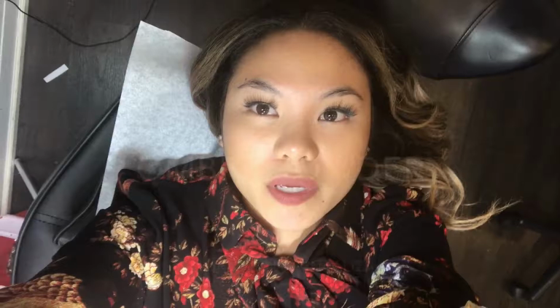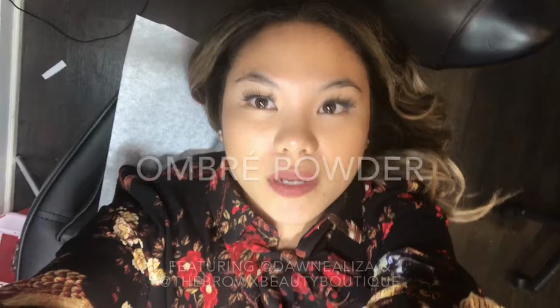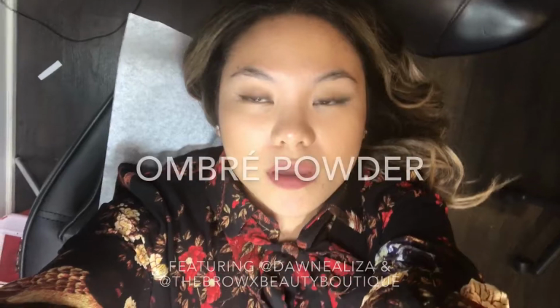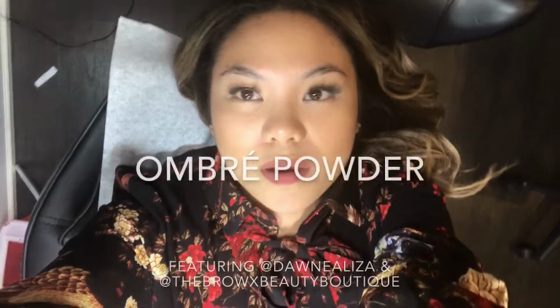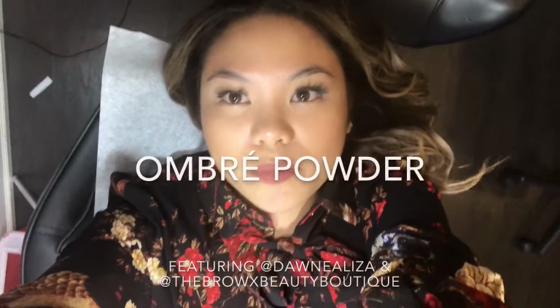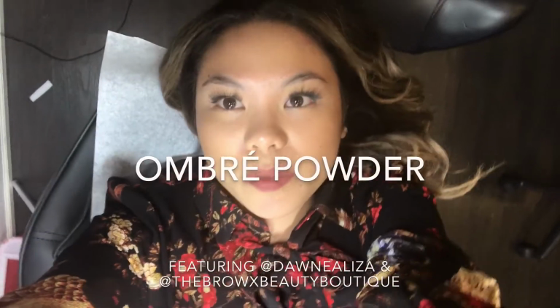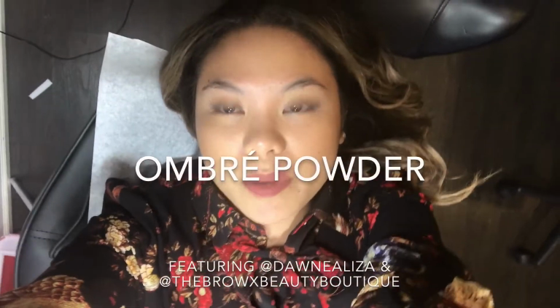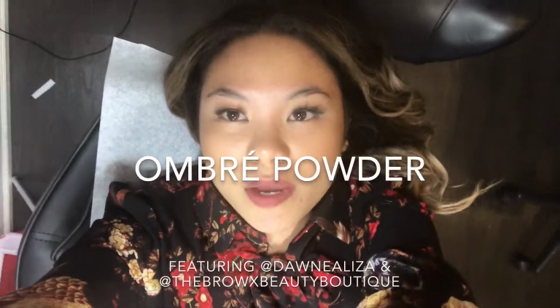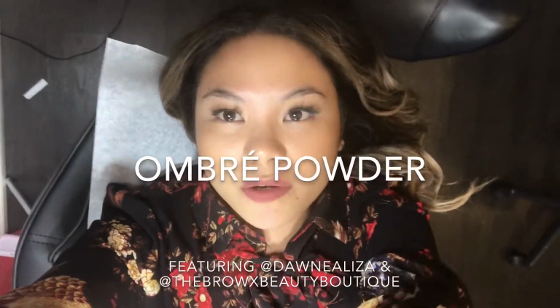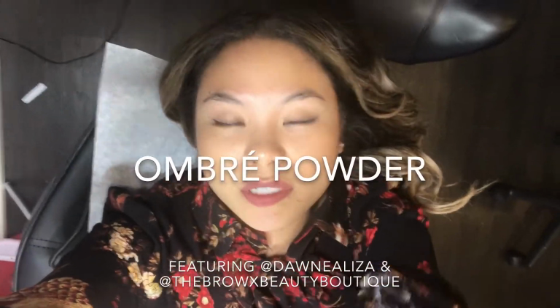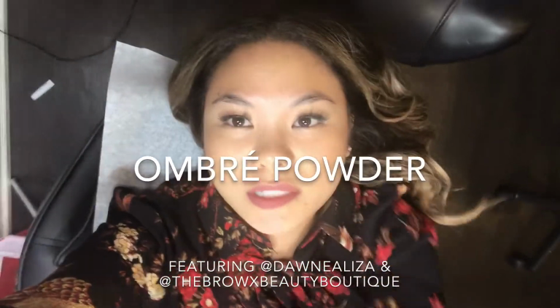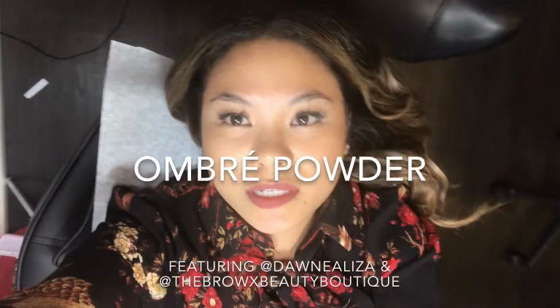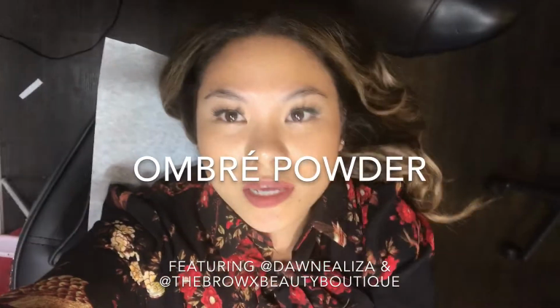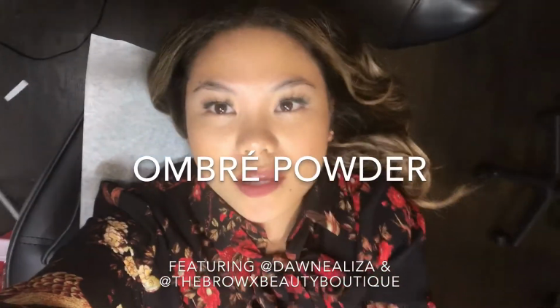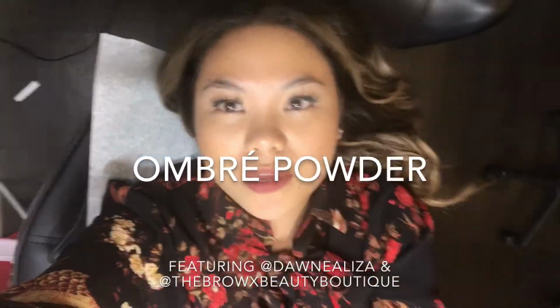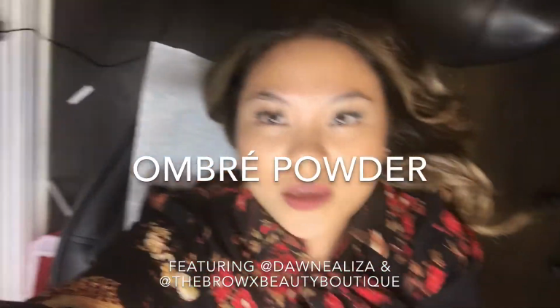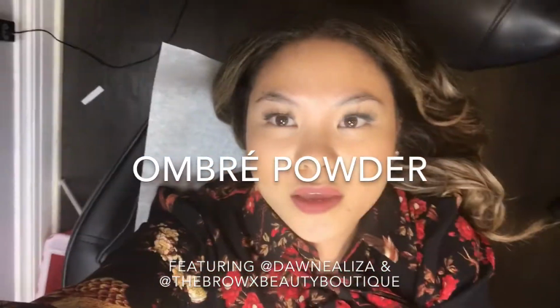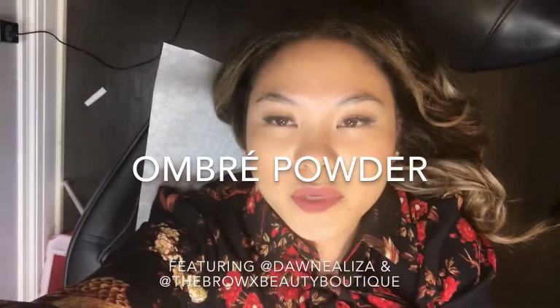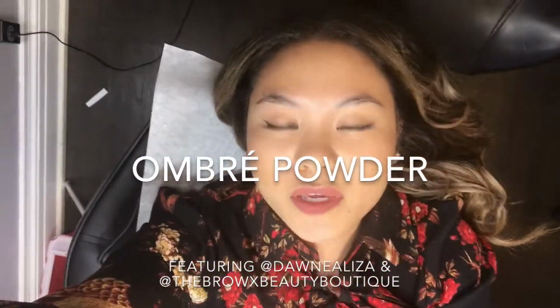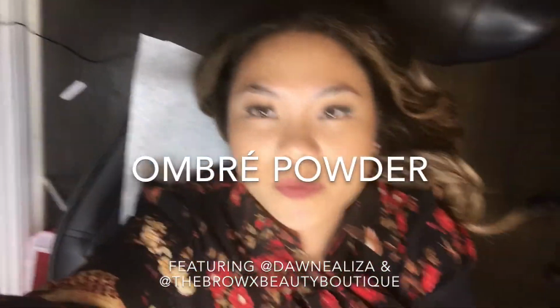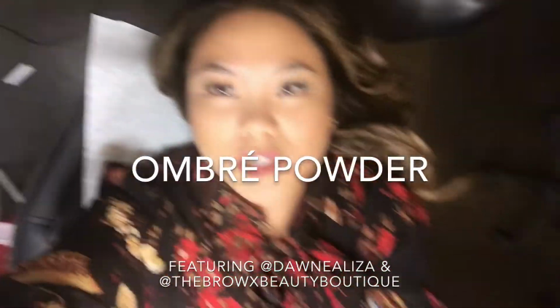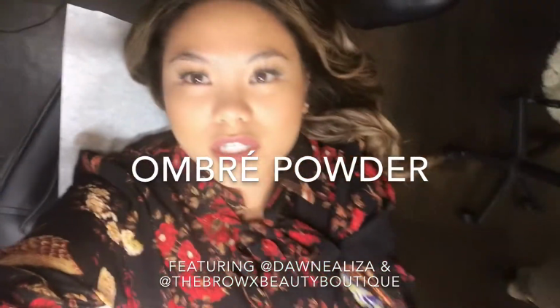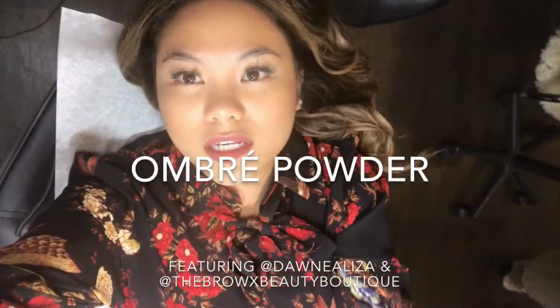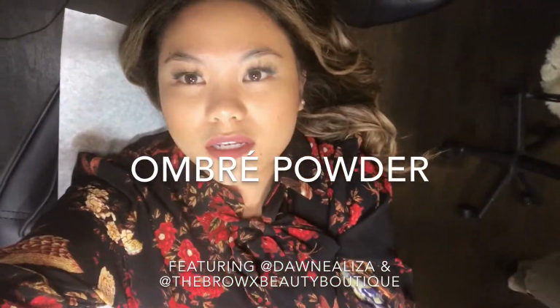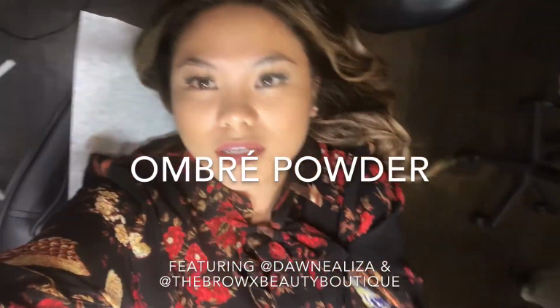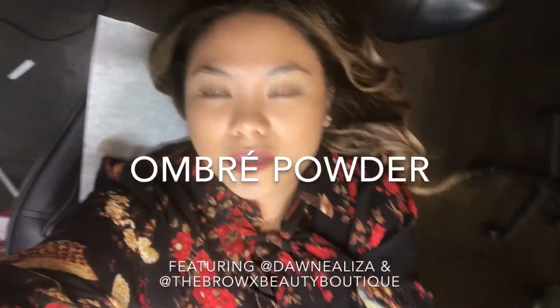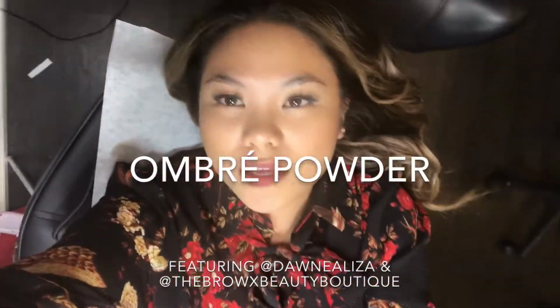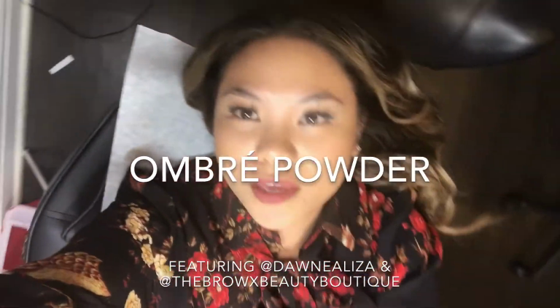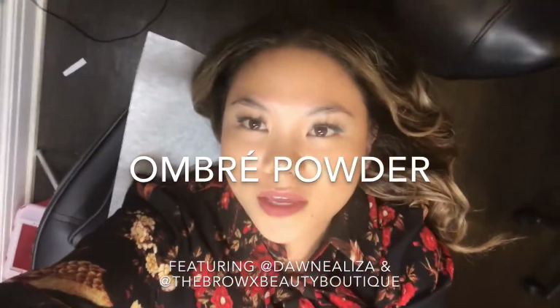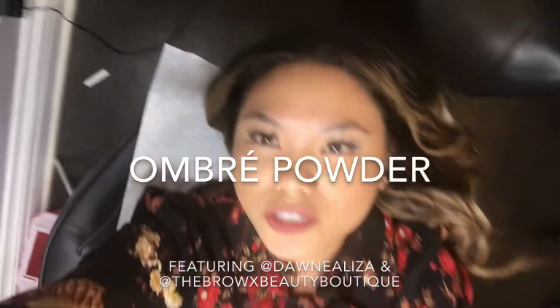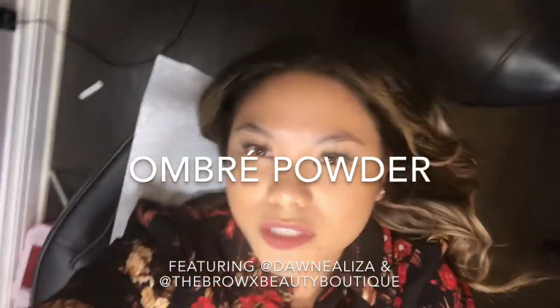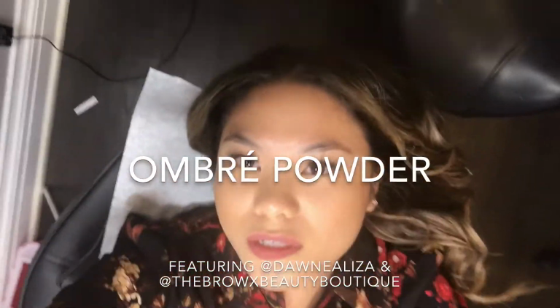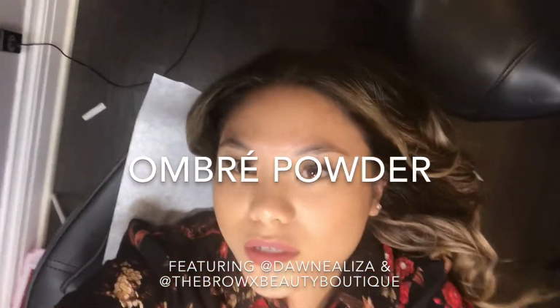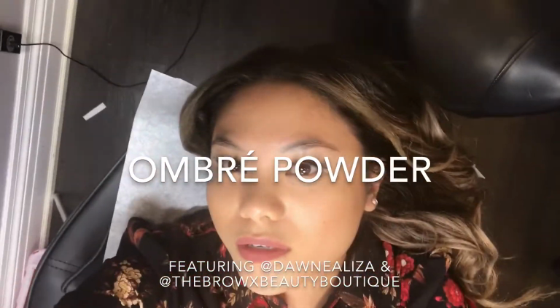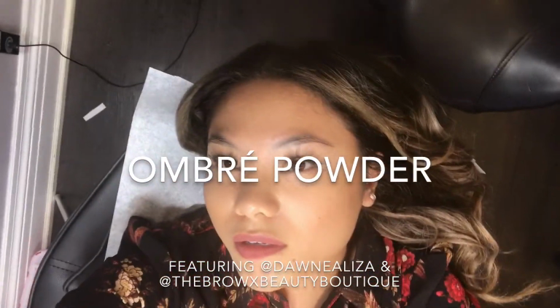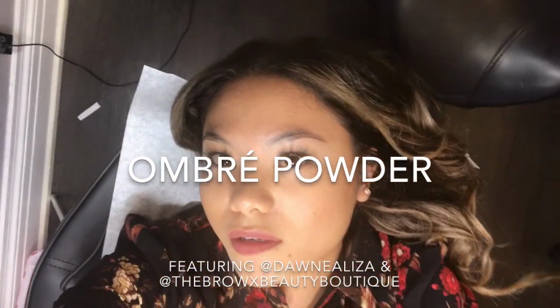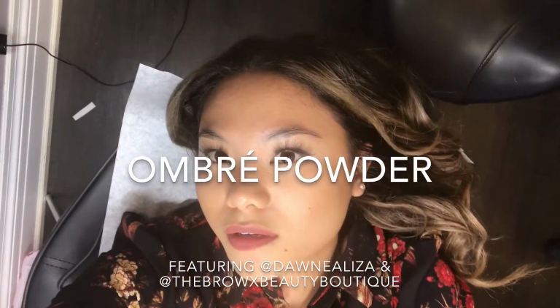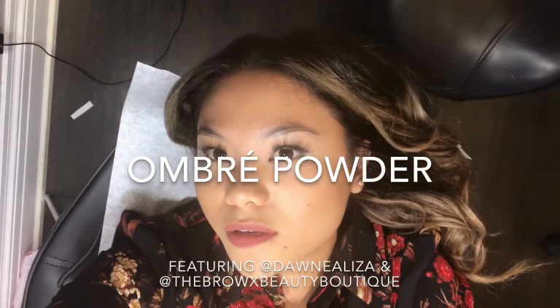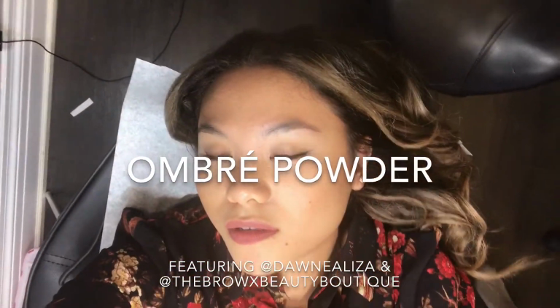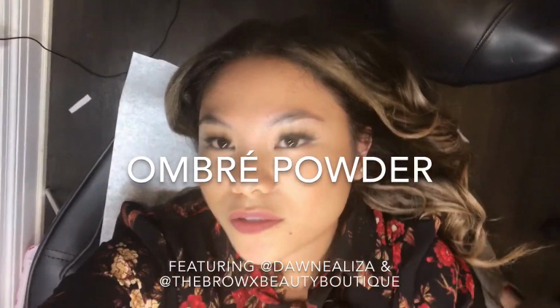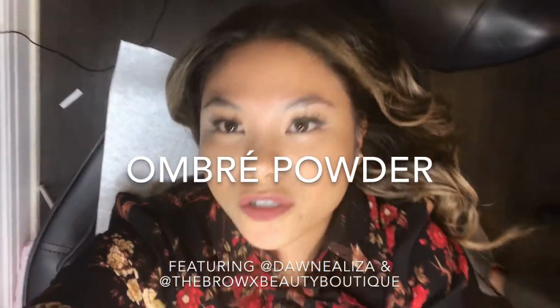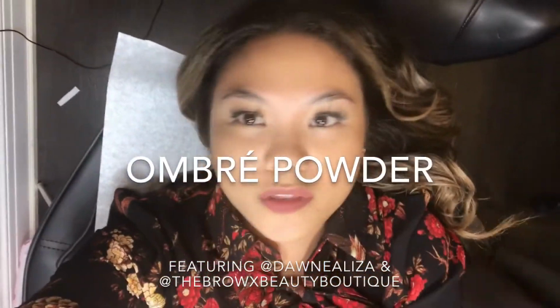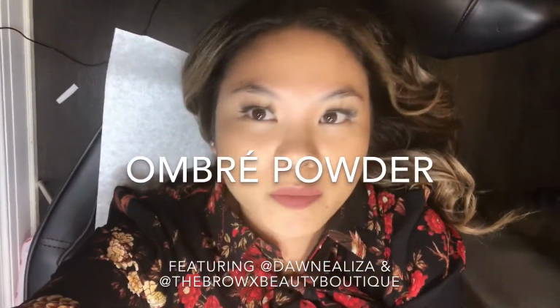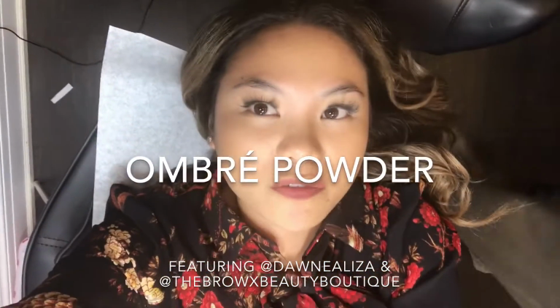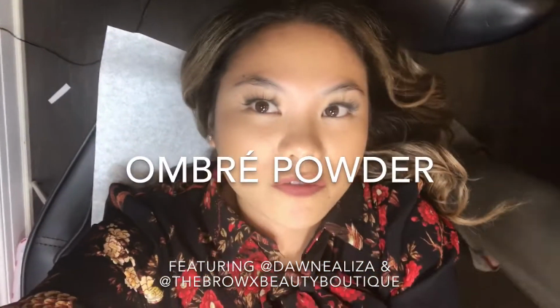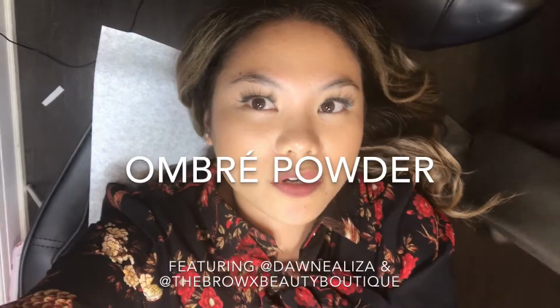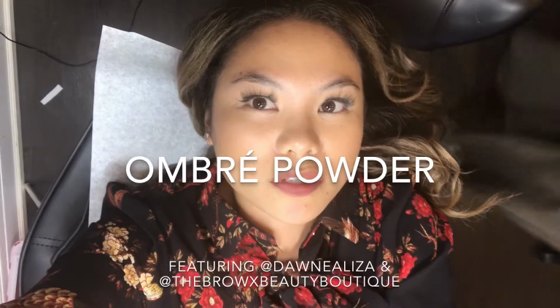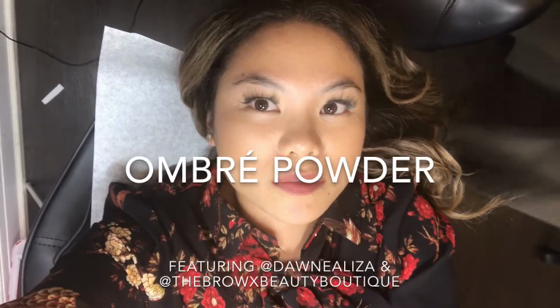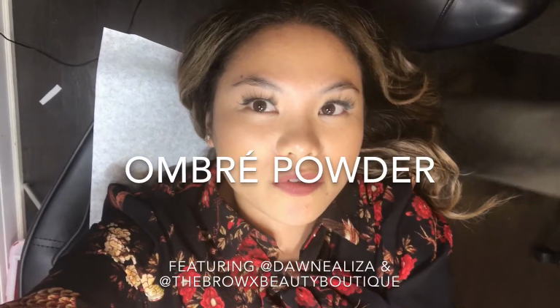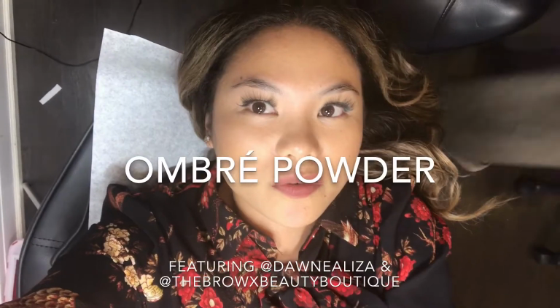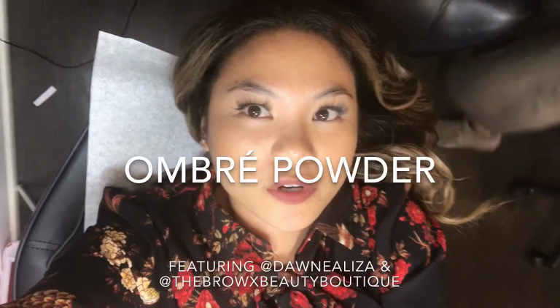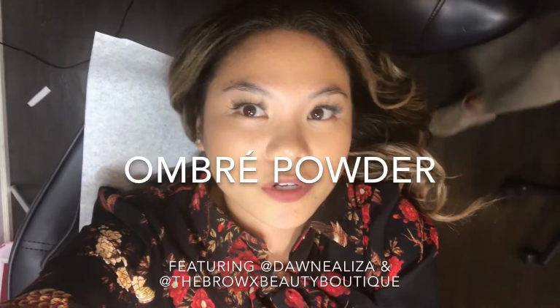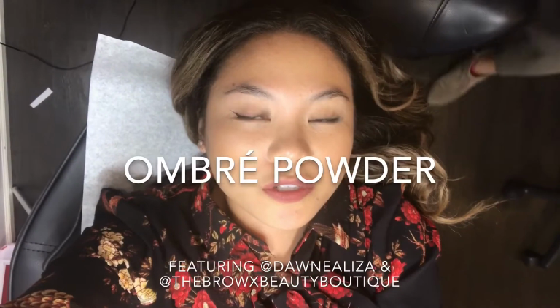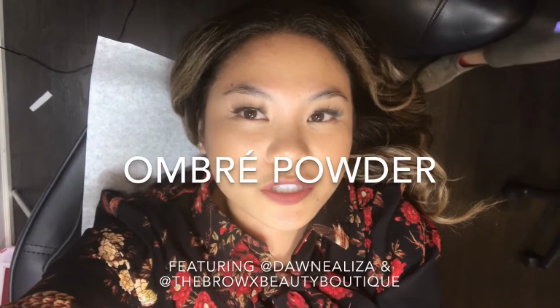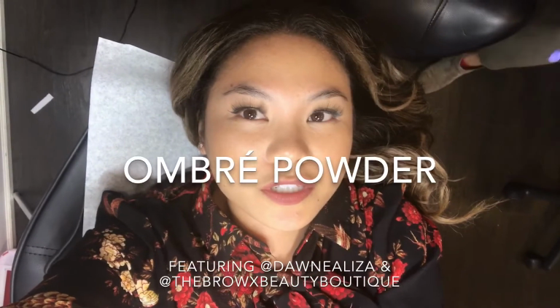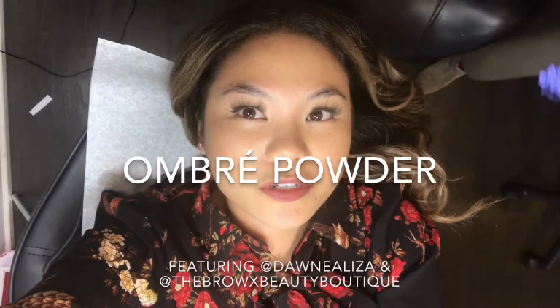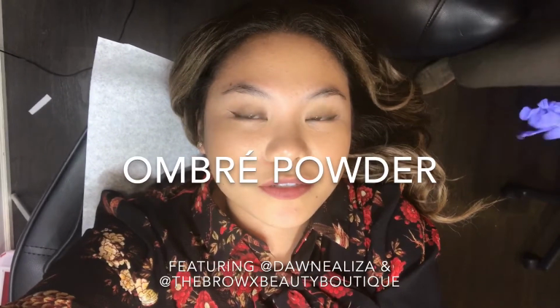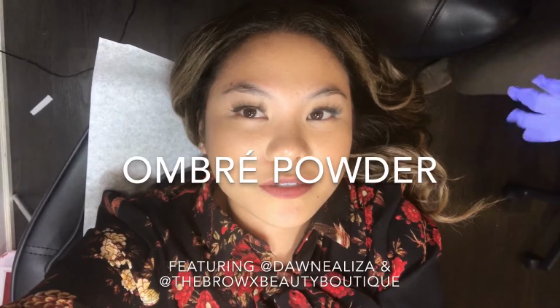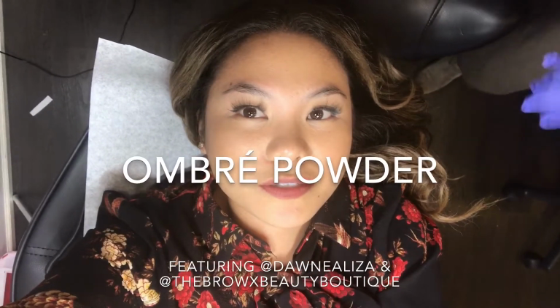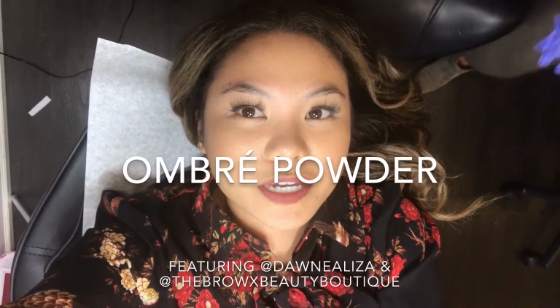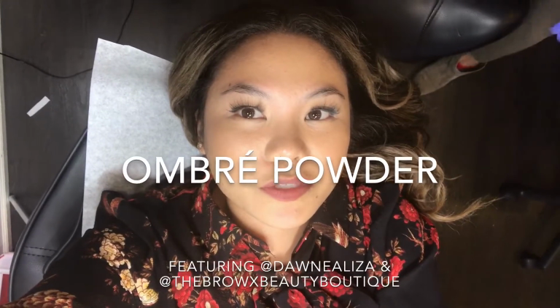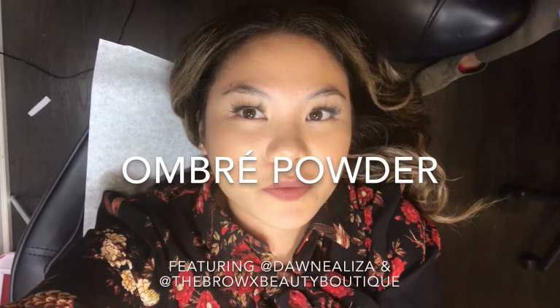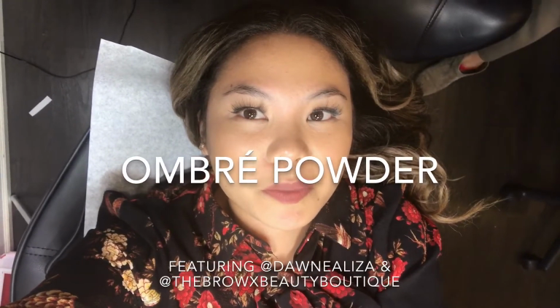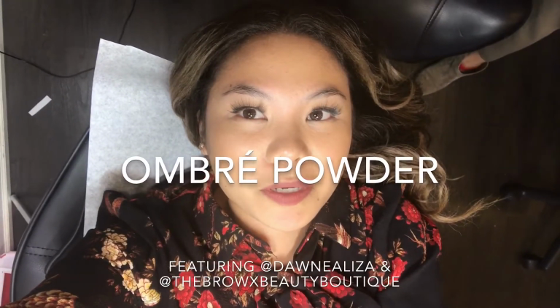Getting ombre powder done today. I'm here with Jani and she's gonna draw them in first before she starts tattooing me.